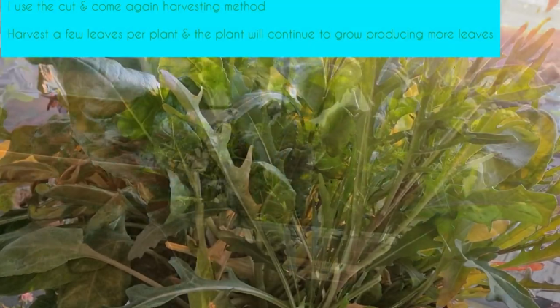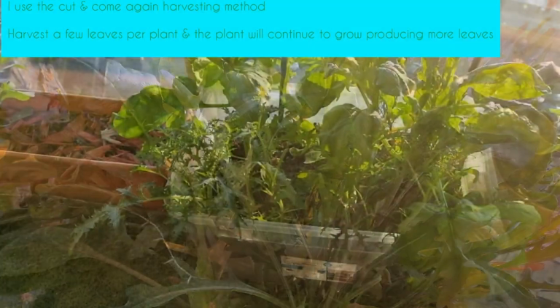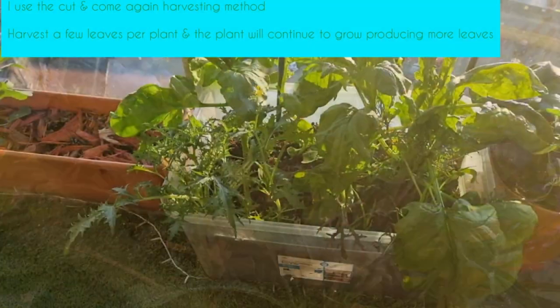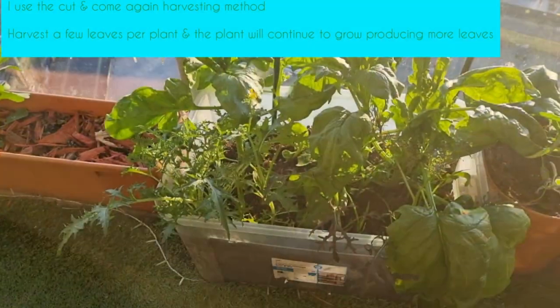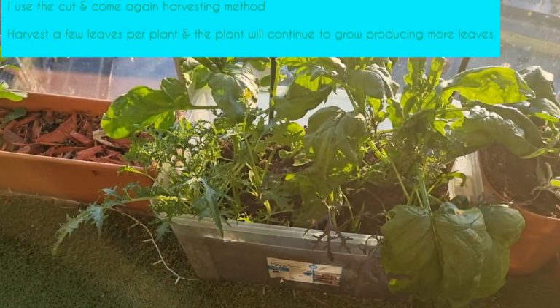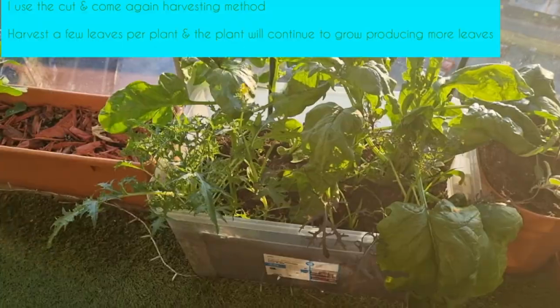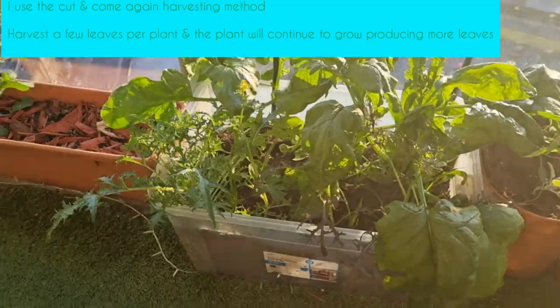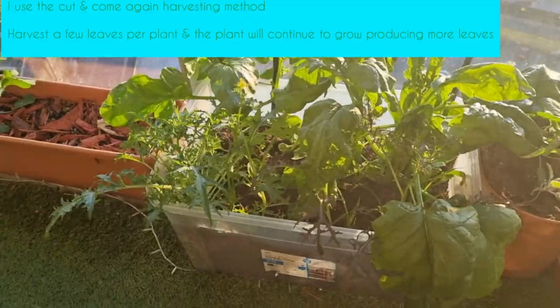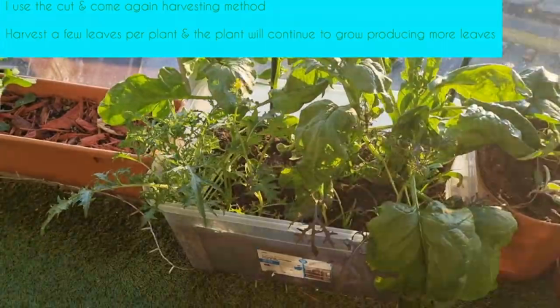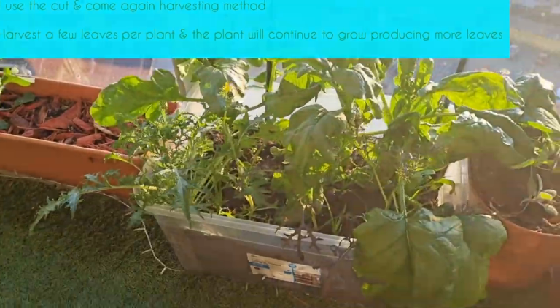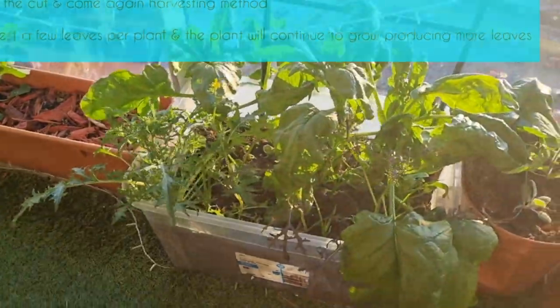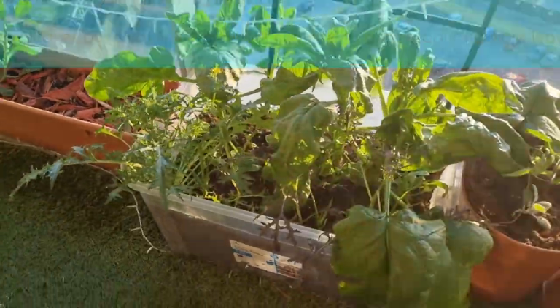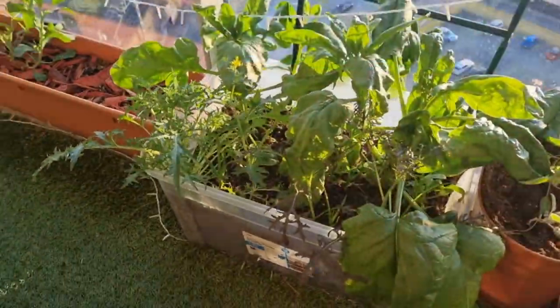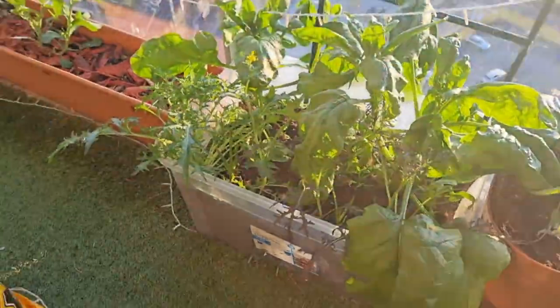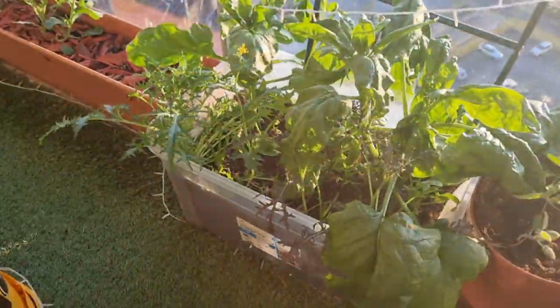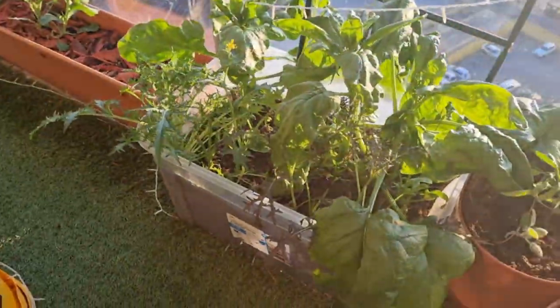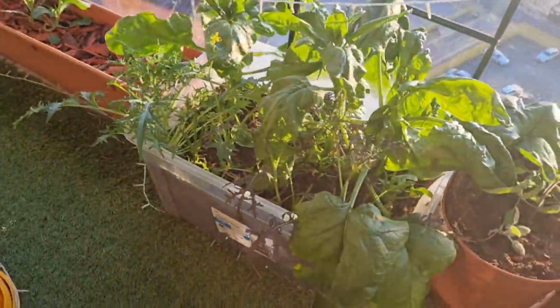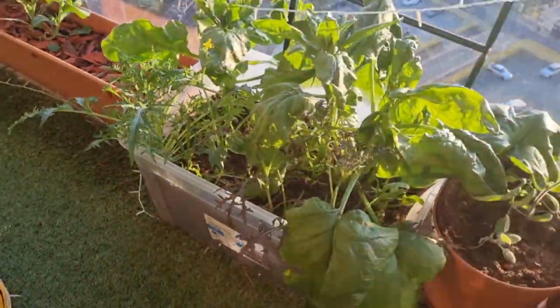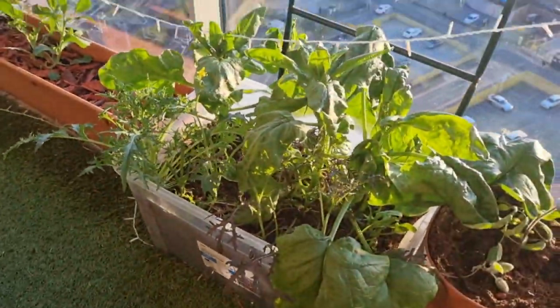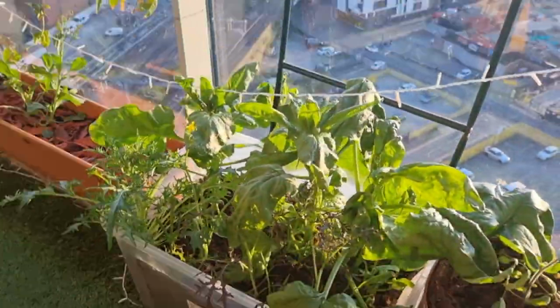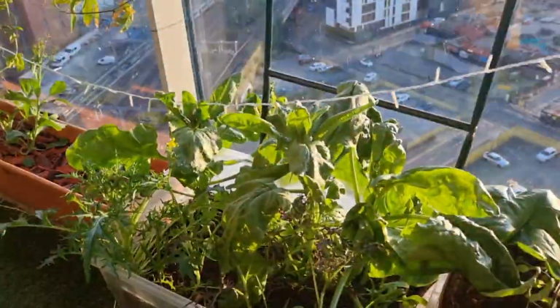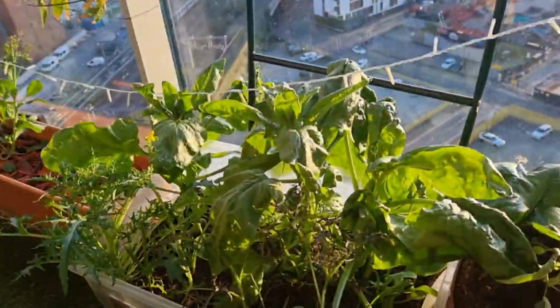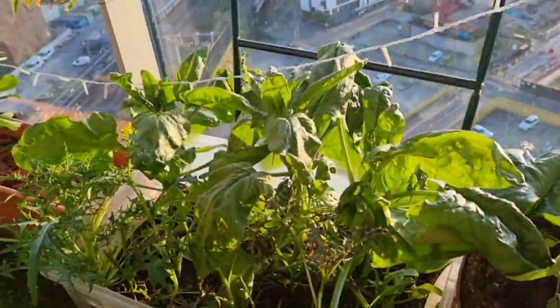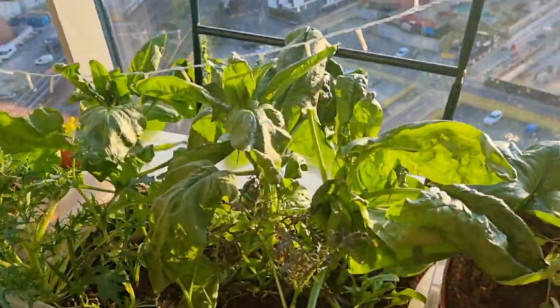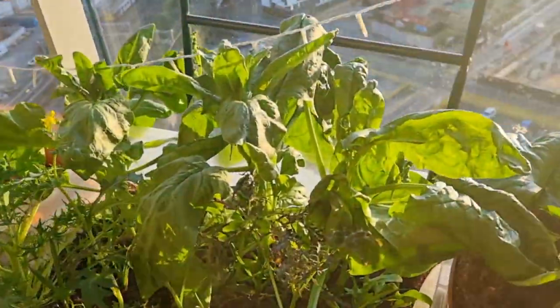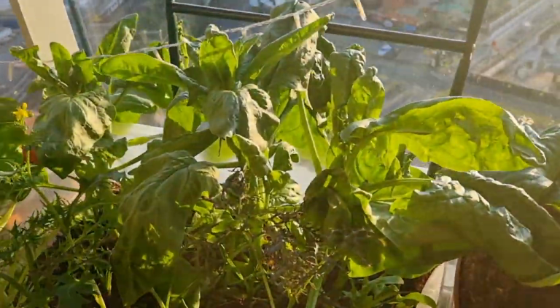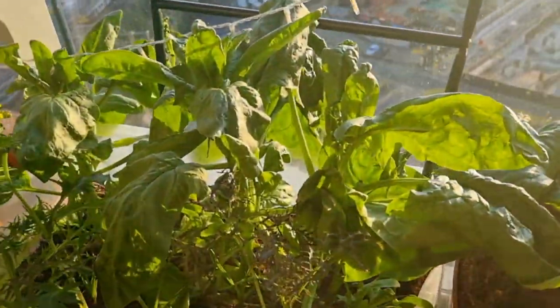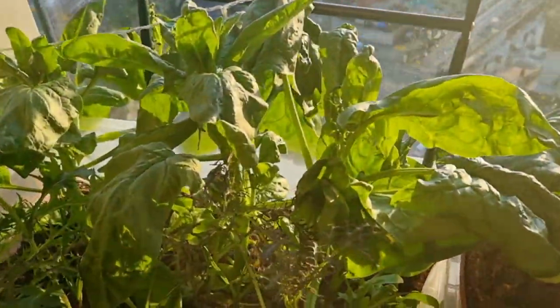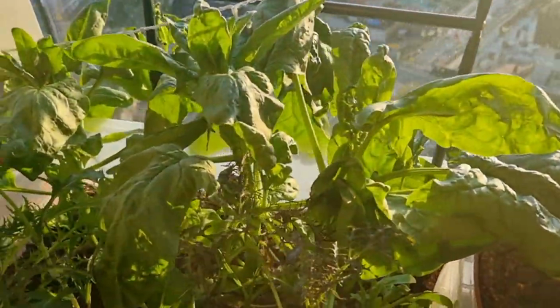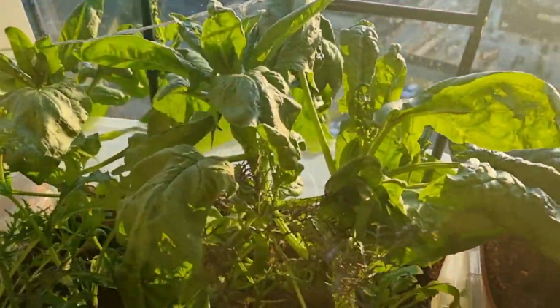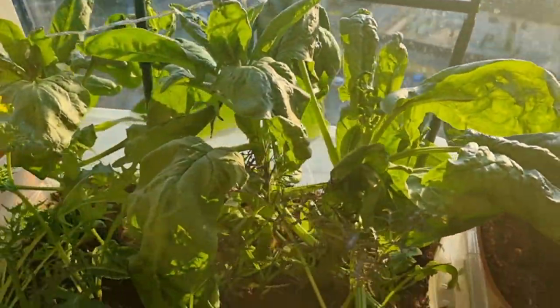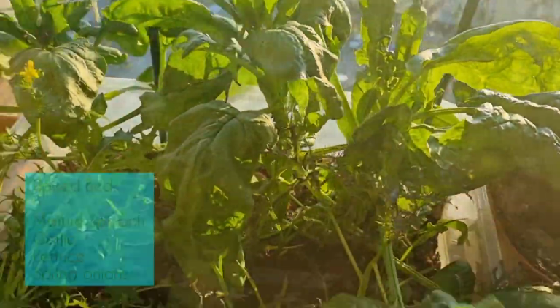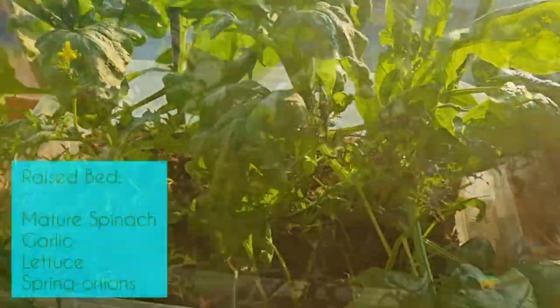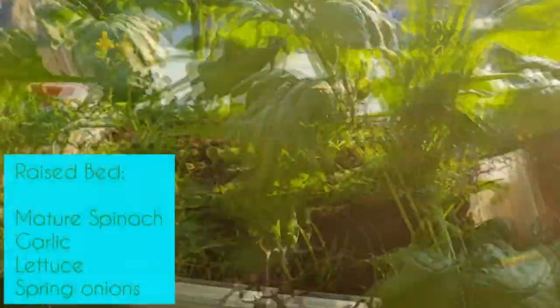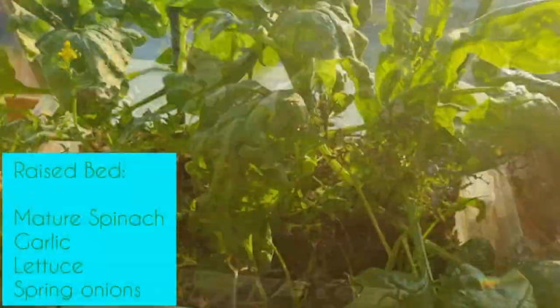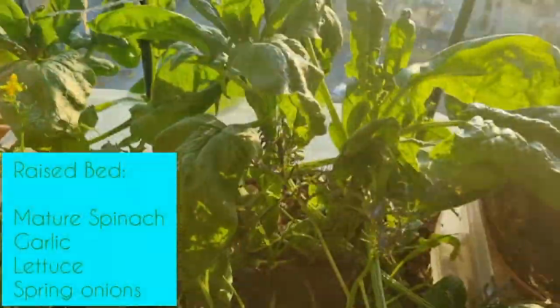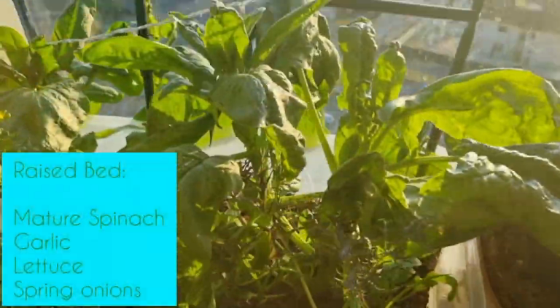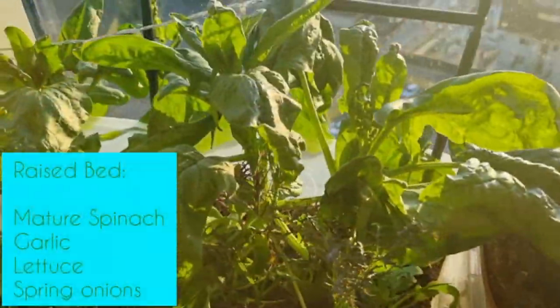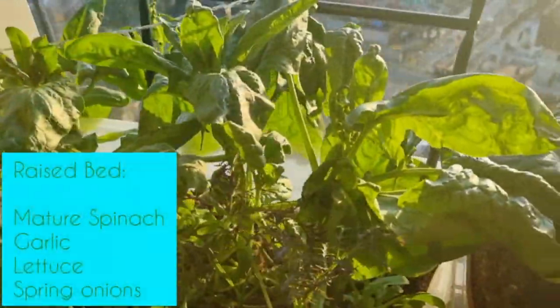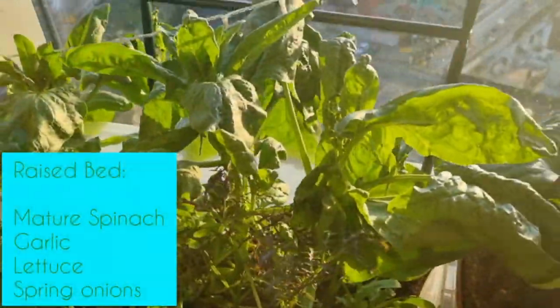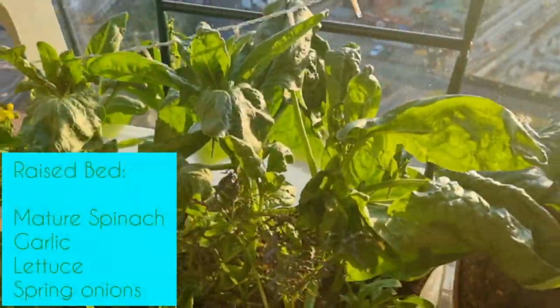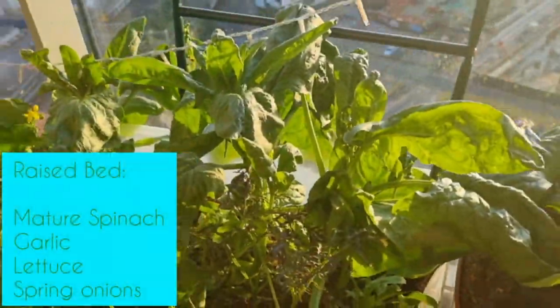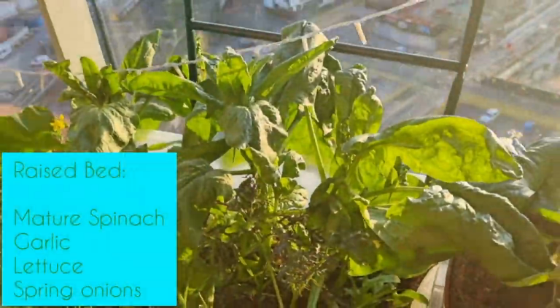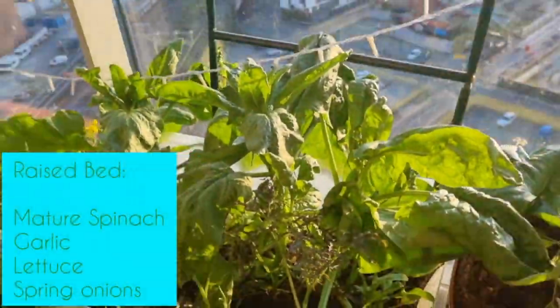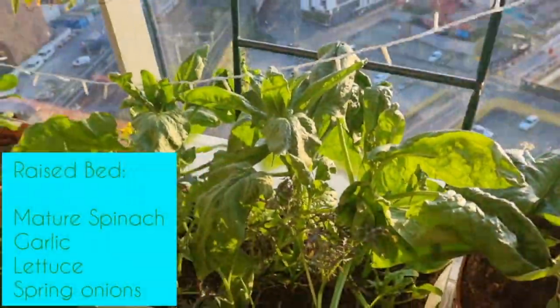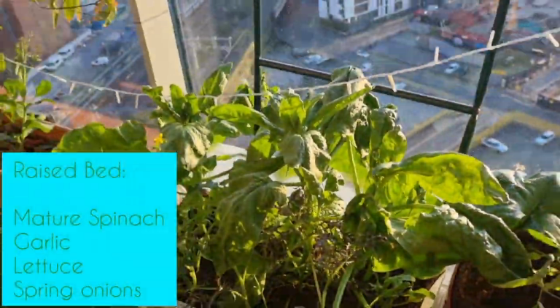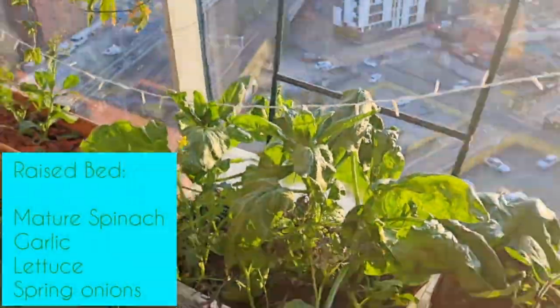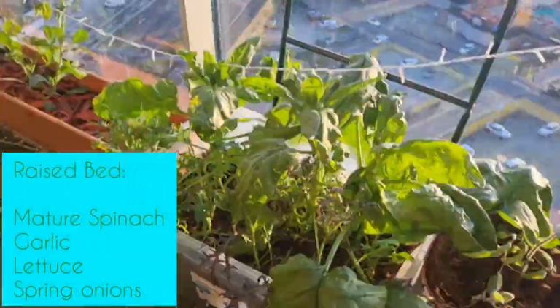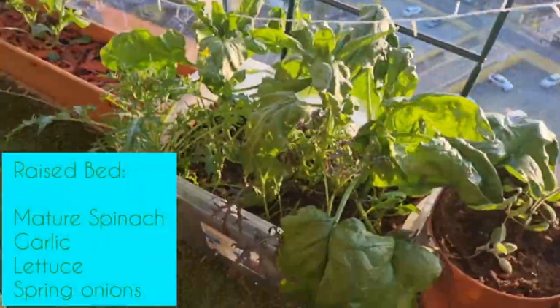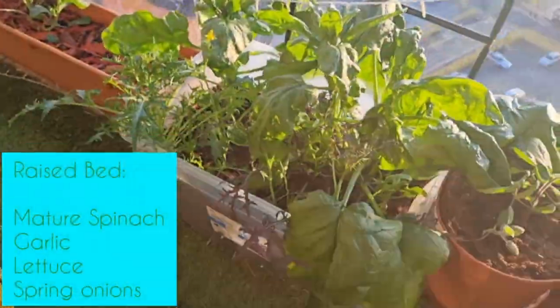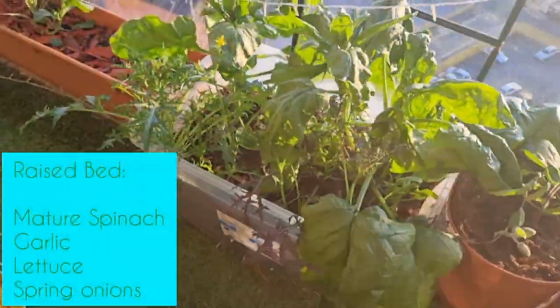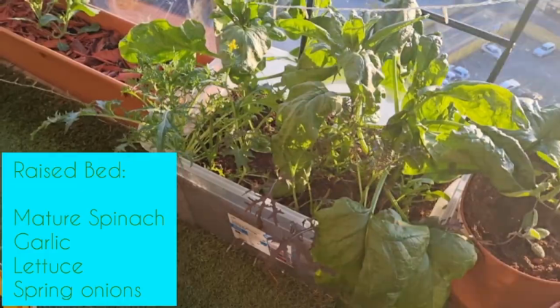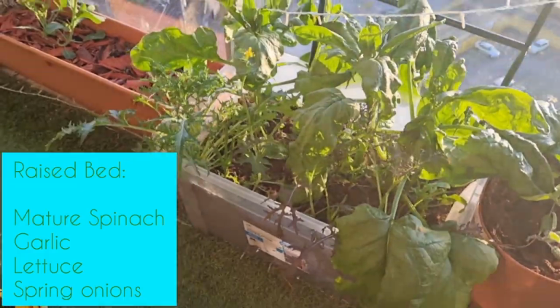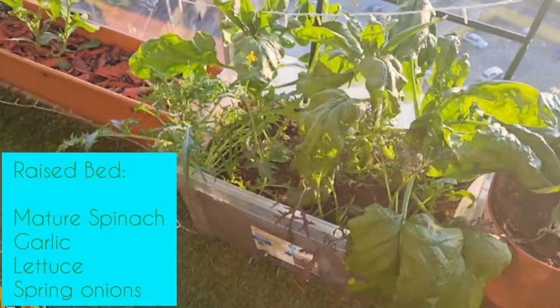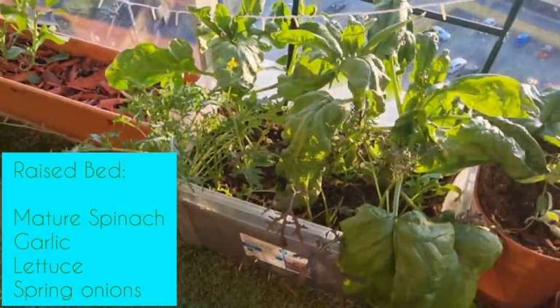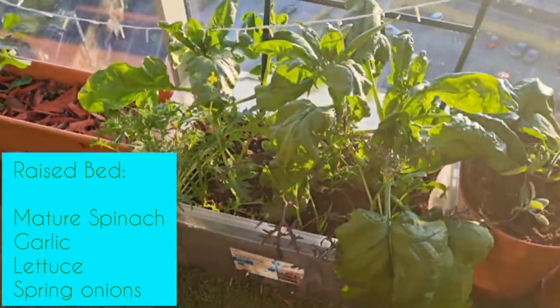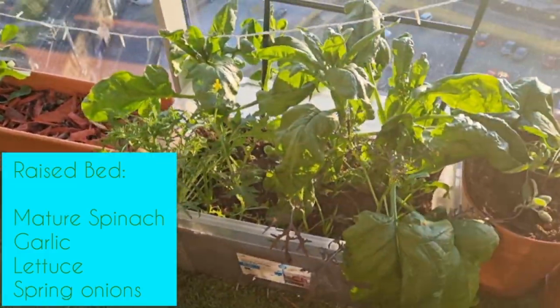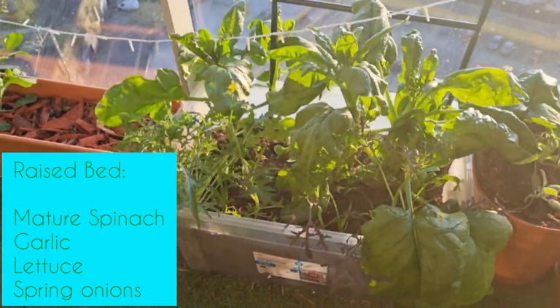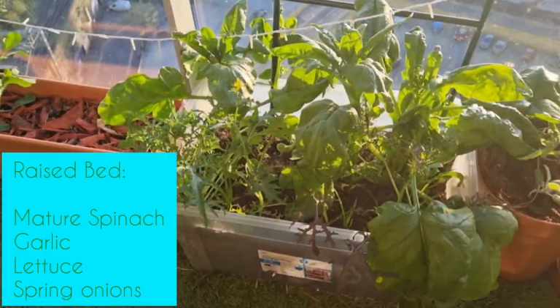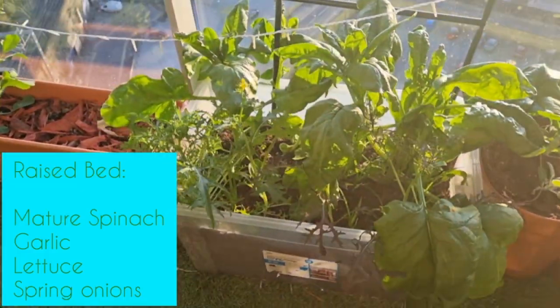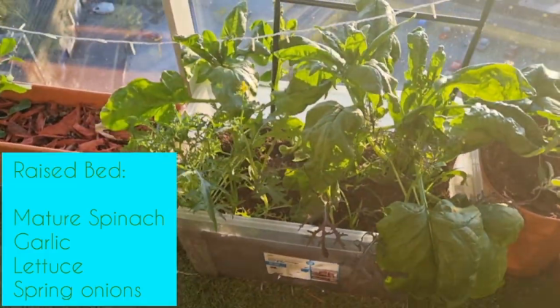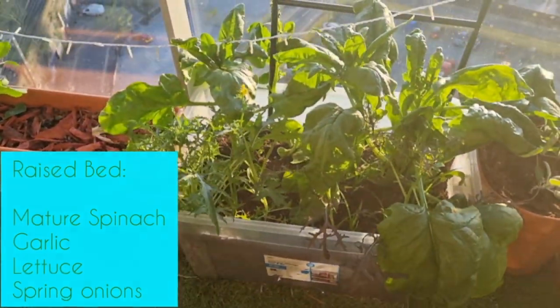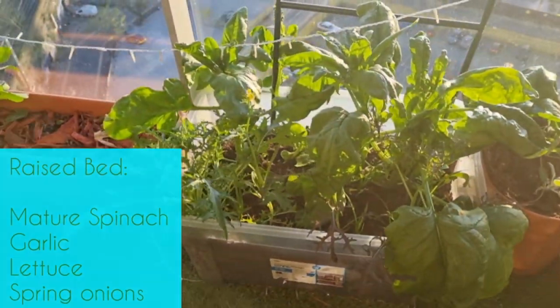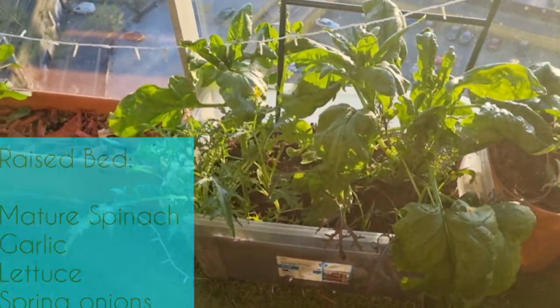I've had some amazing weather this week — just look at the growth from my raised bed.